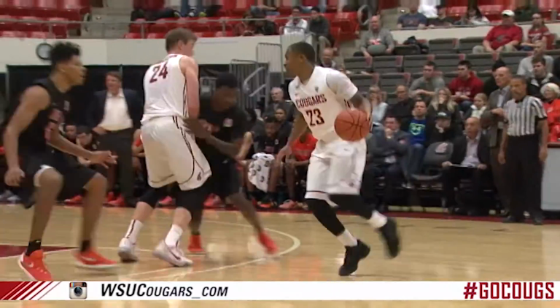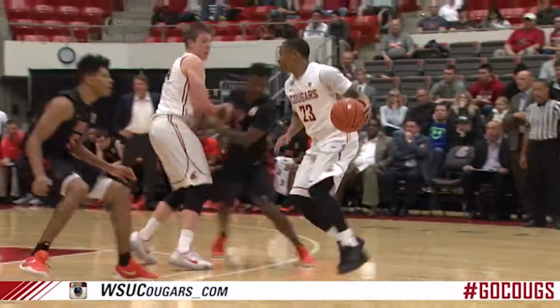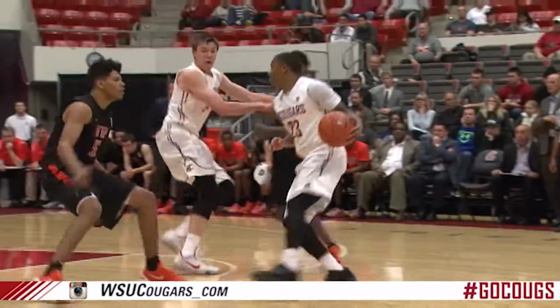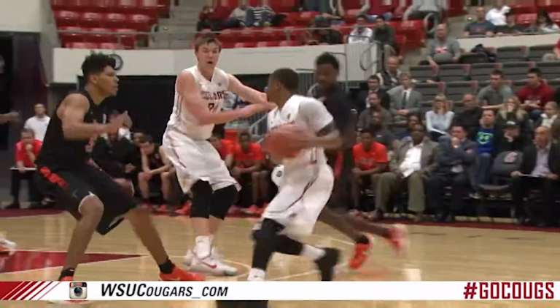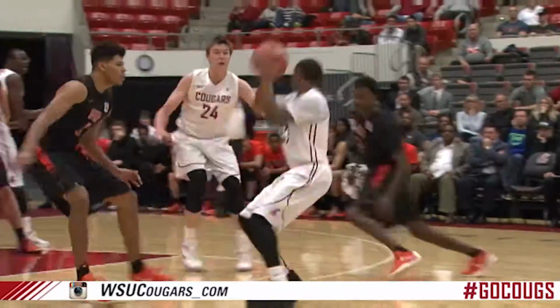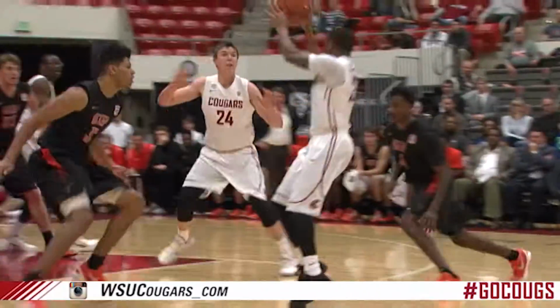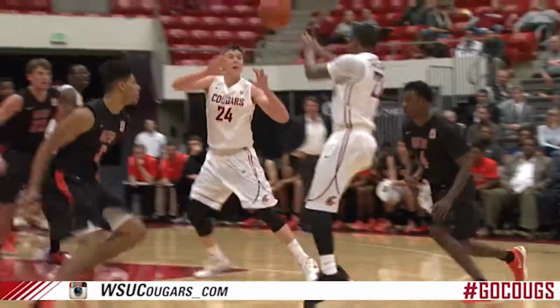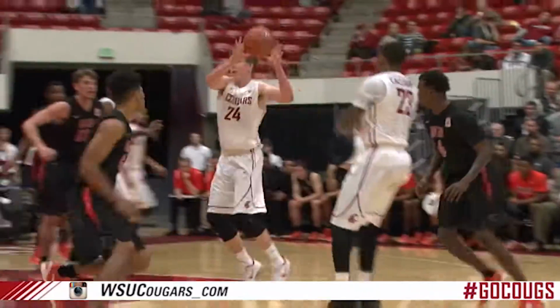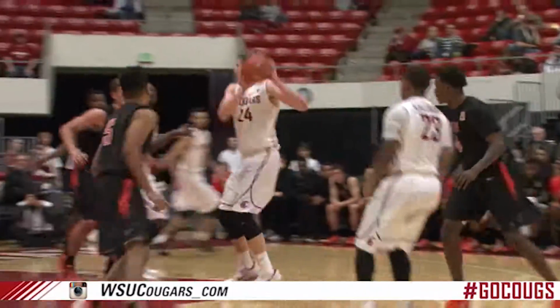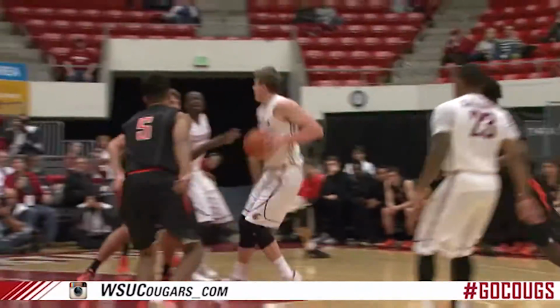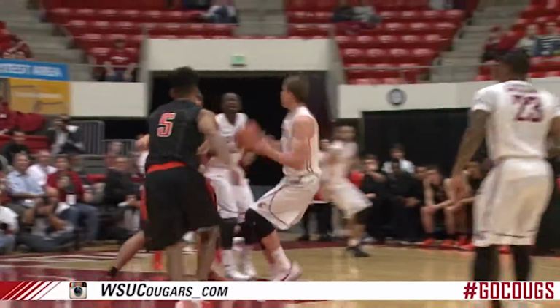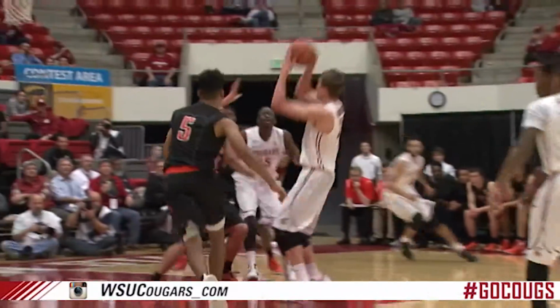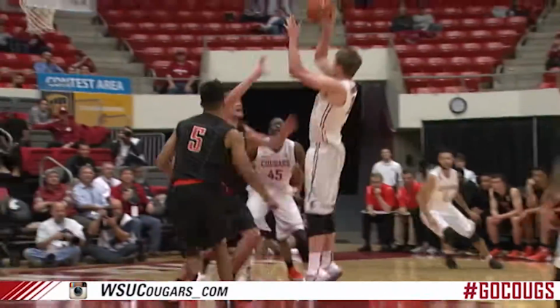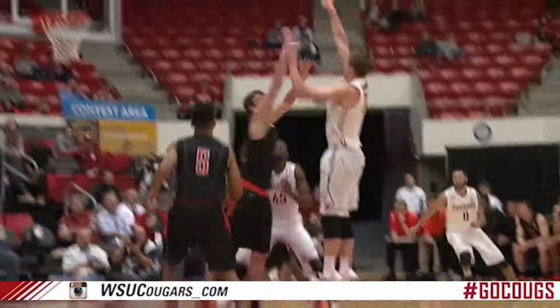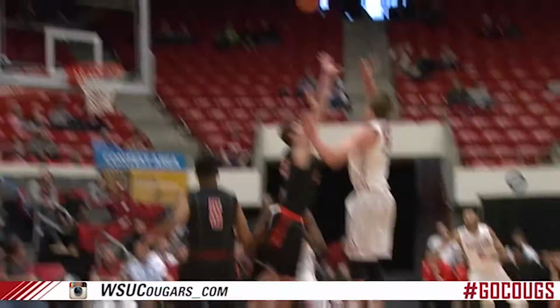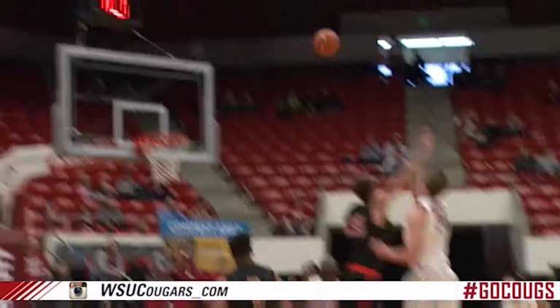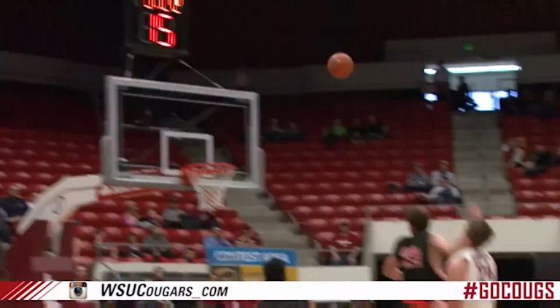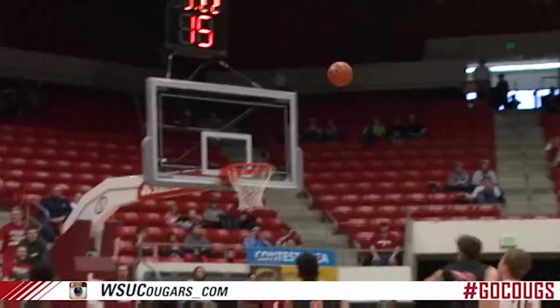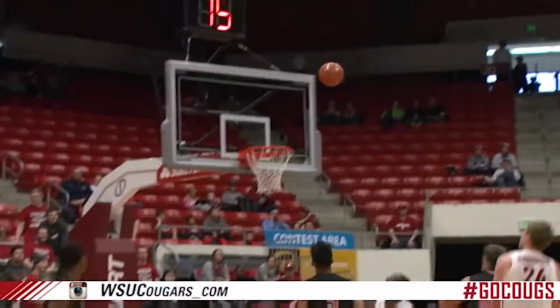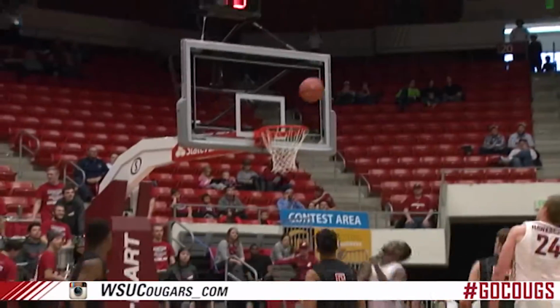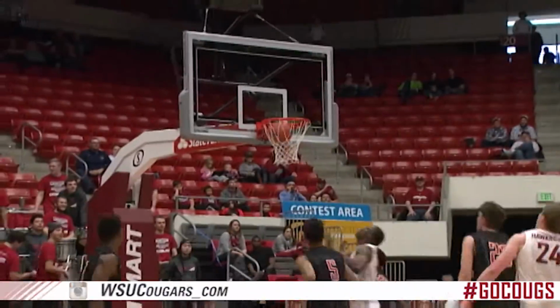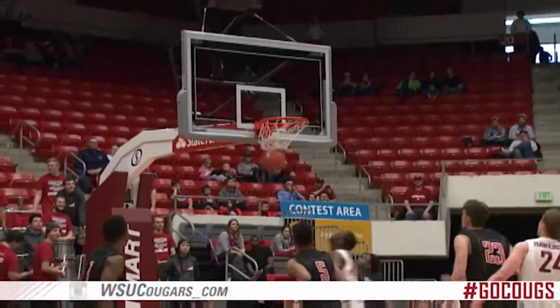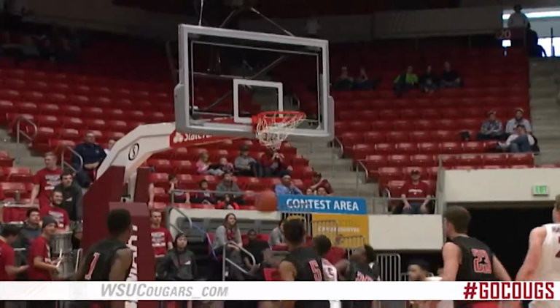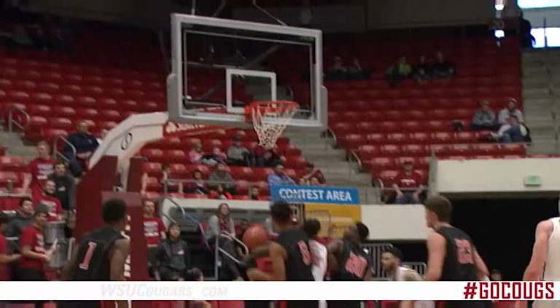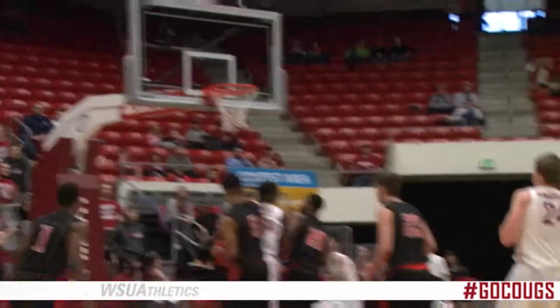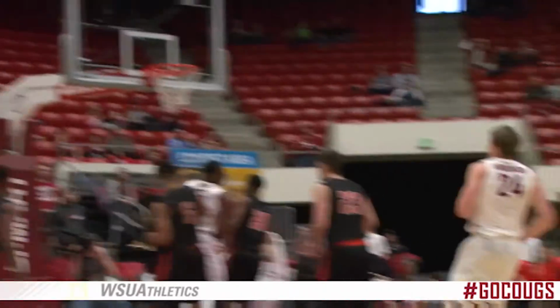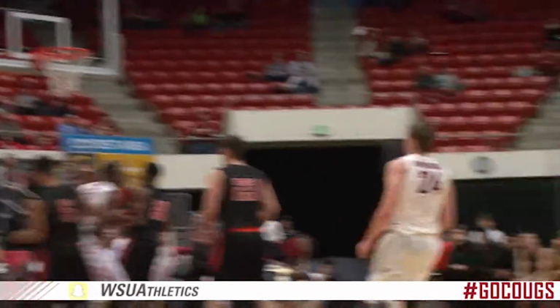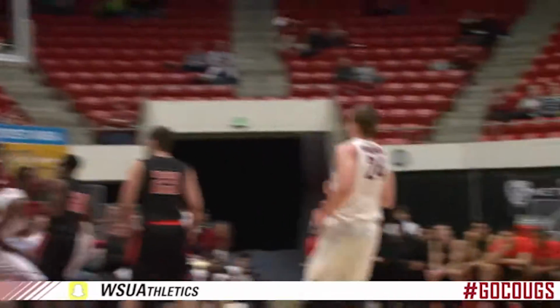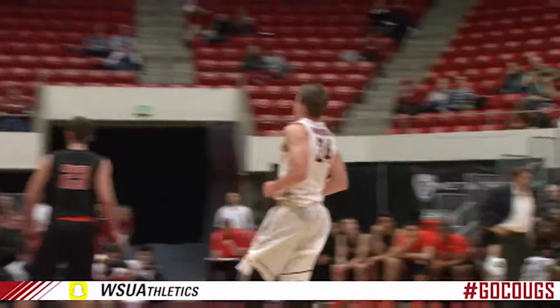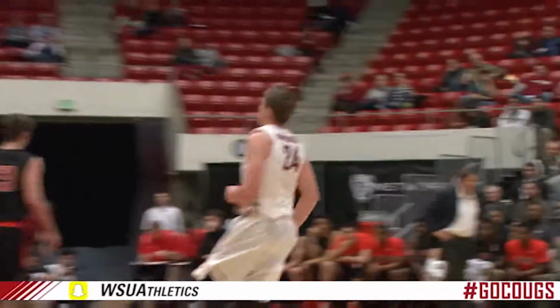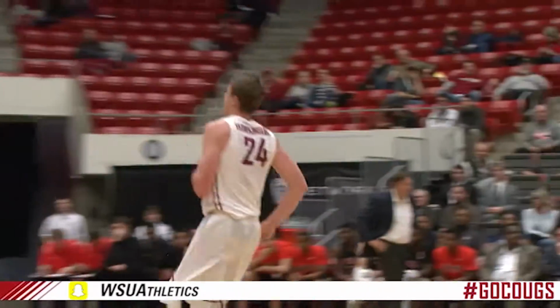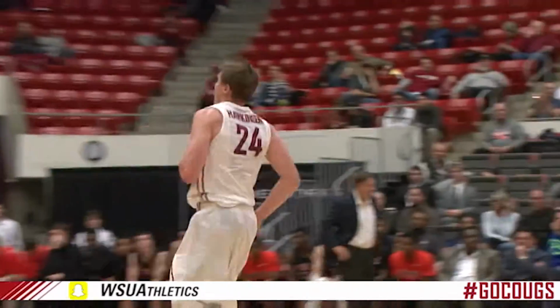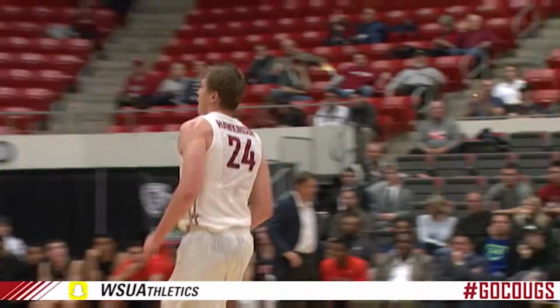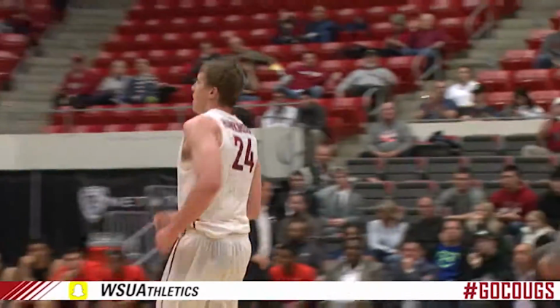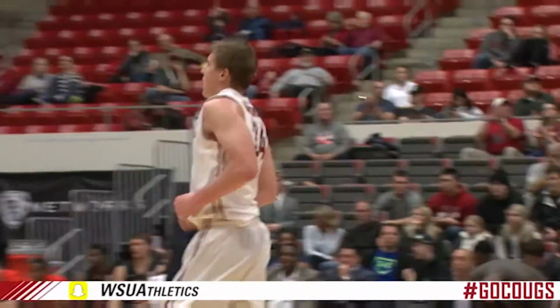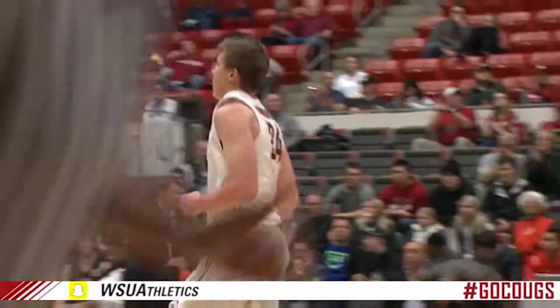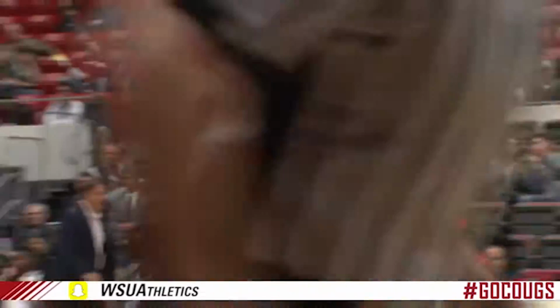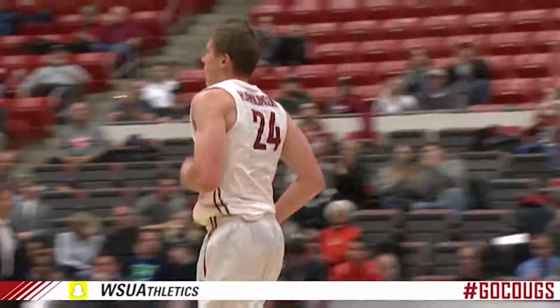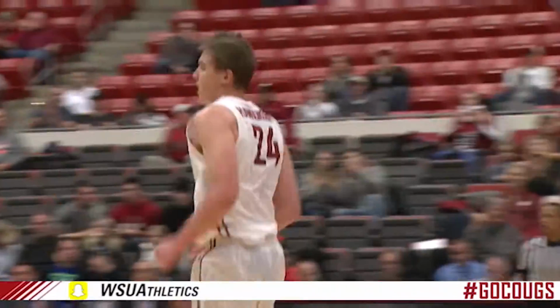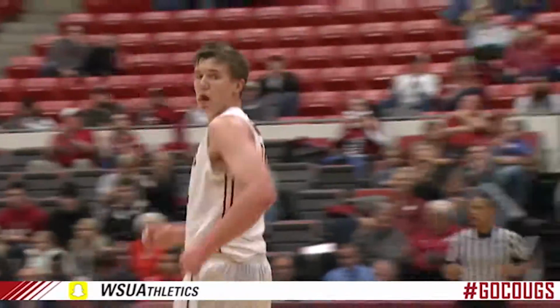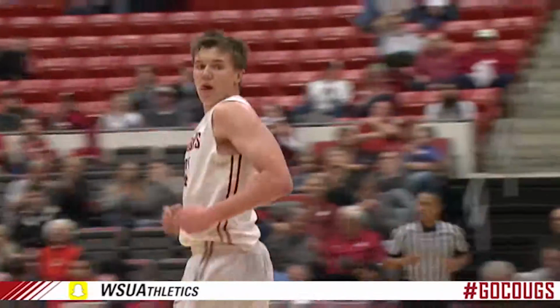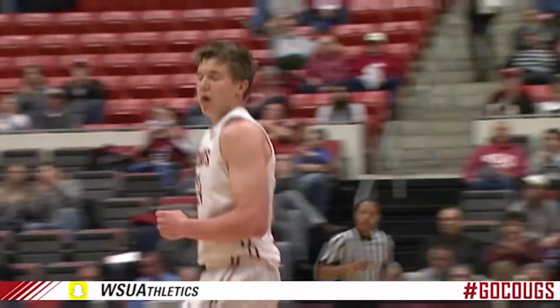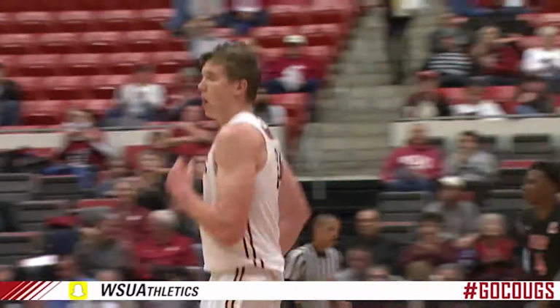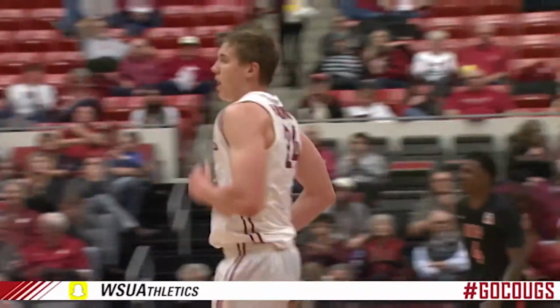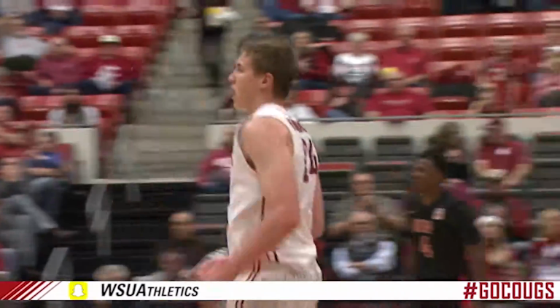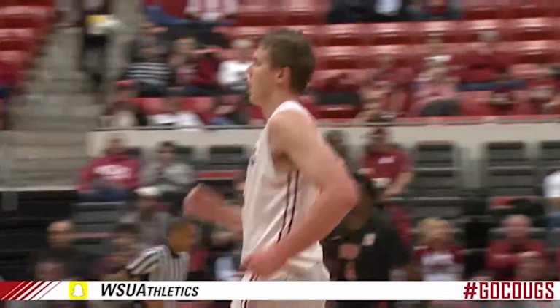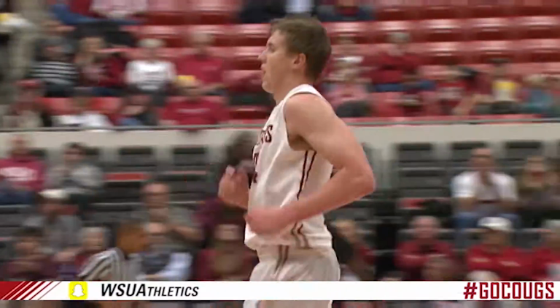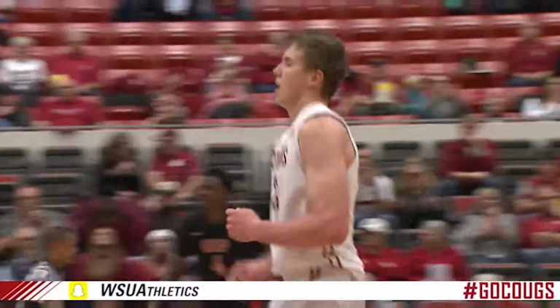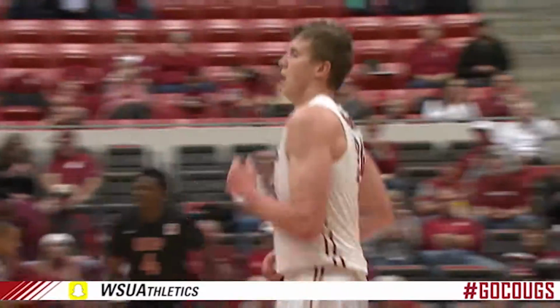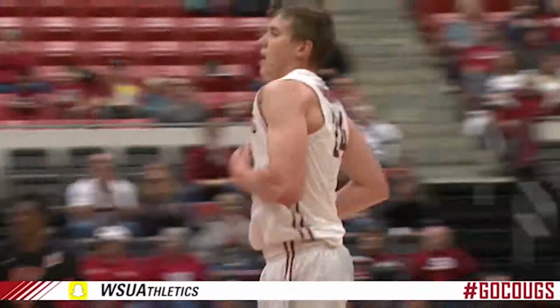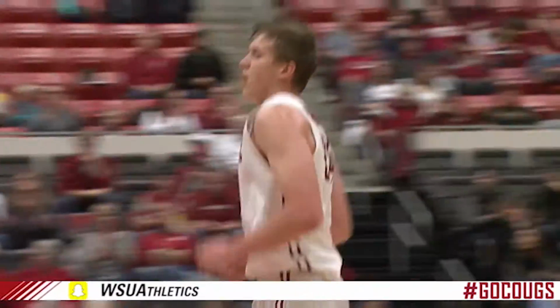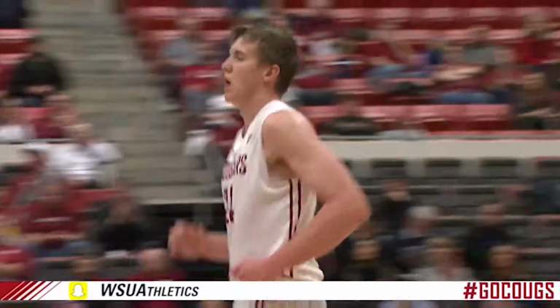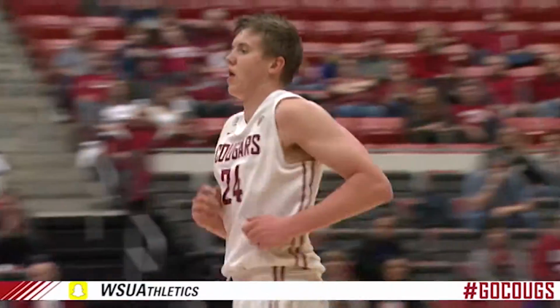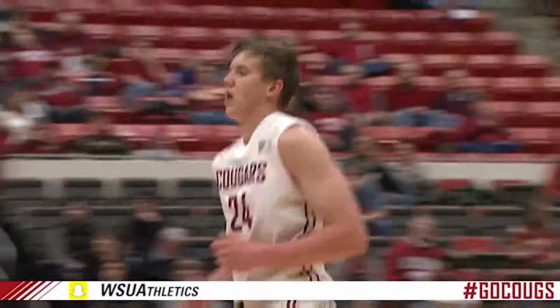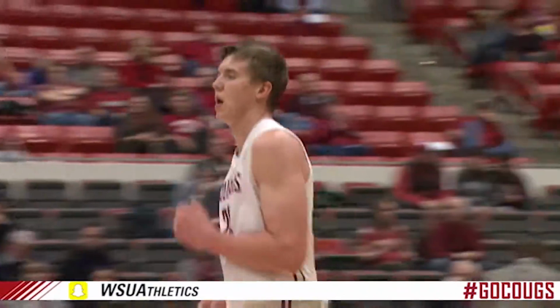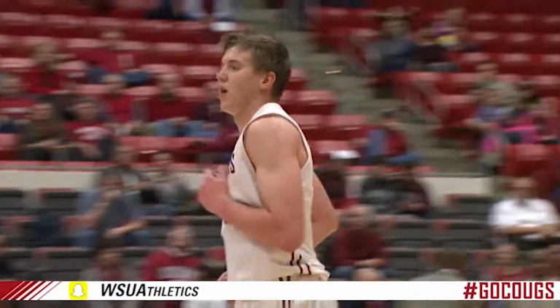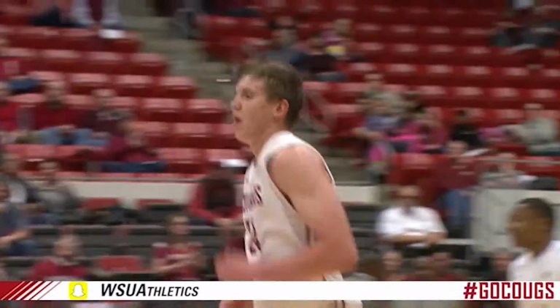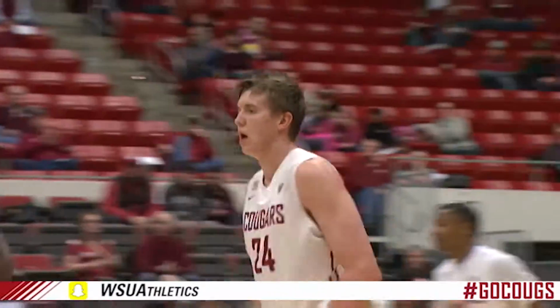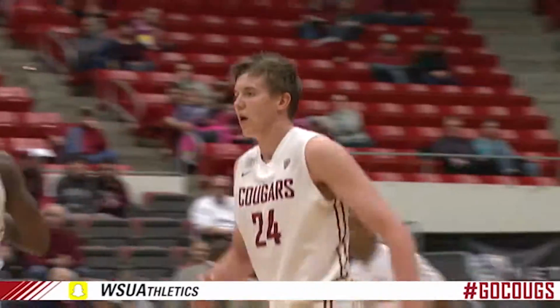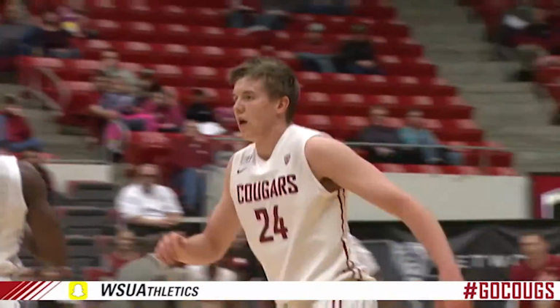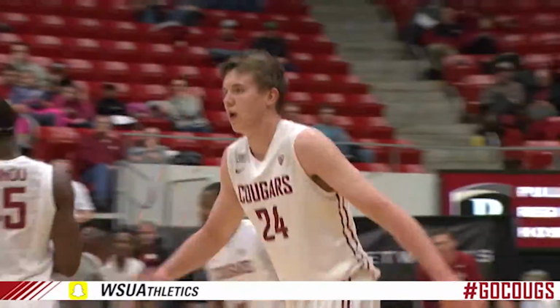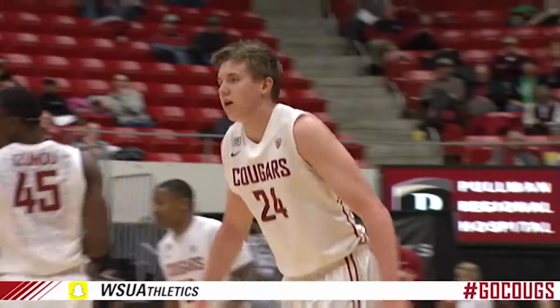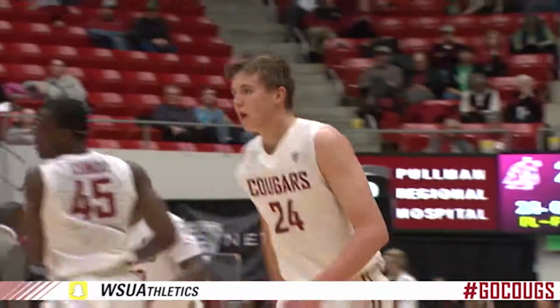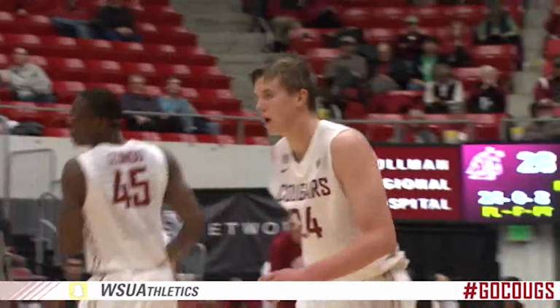Left handed pound, jump pass, center of the paint, Hawkinson flips it up — count it. Josh Hawkinson has eight points now.